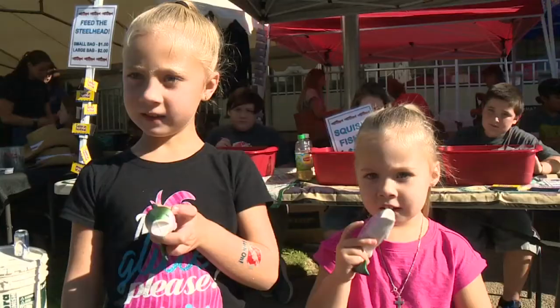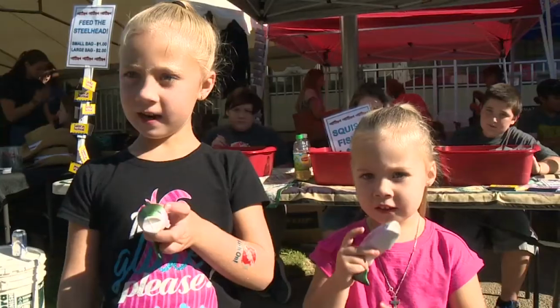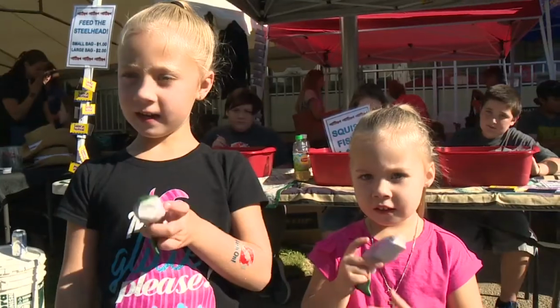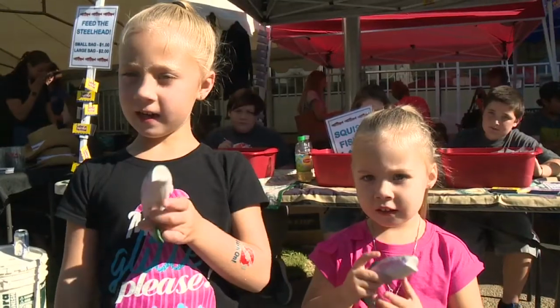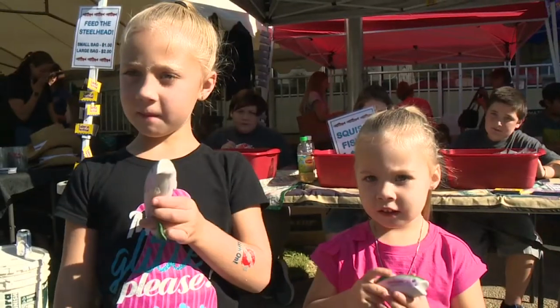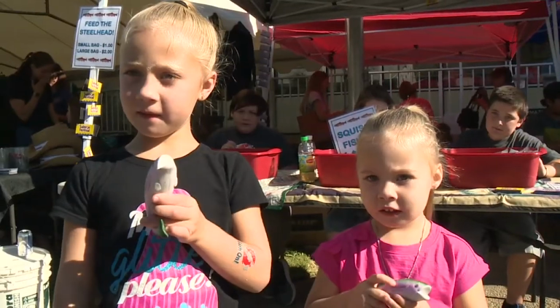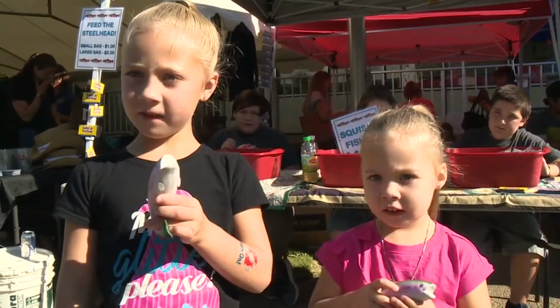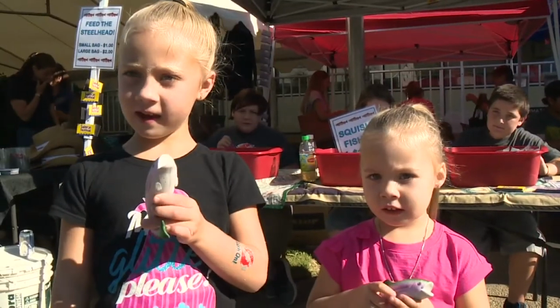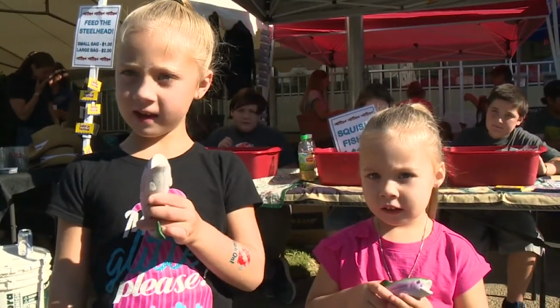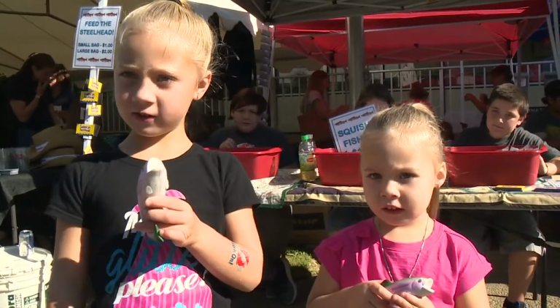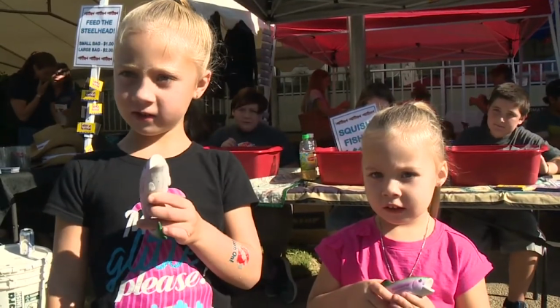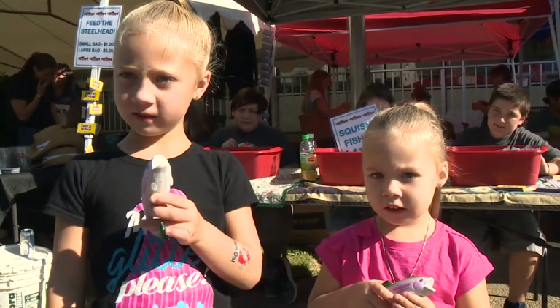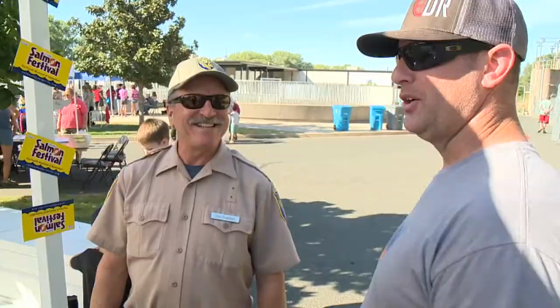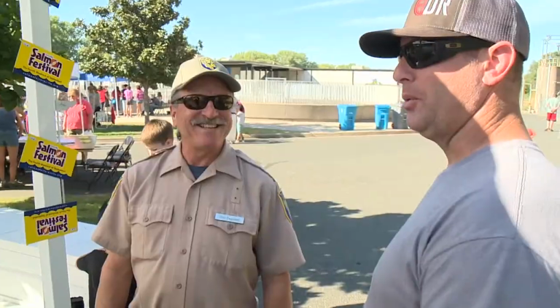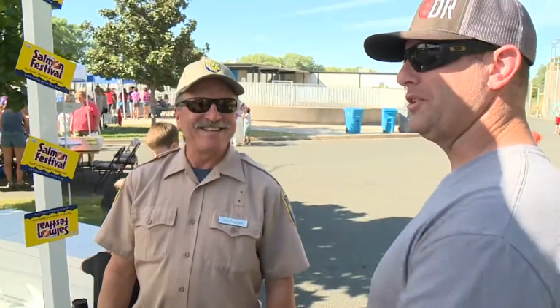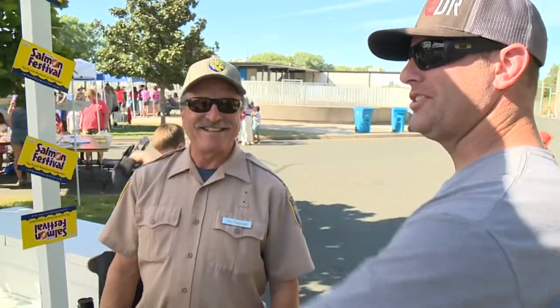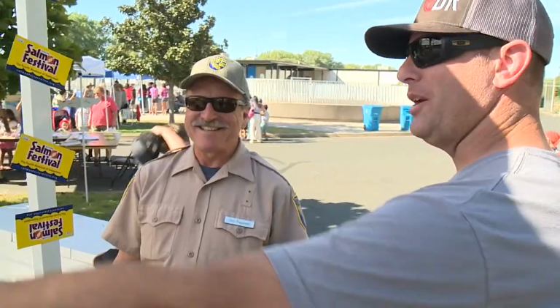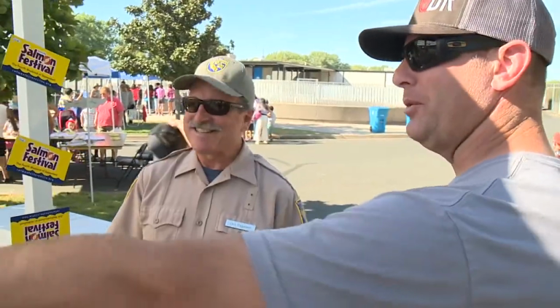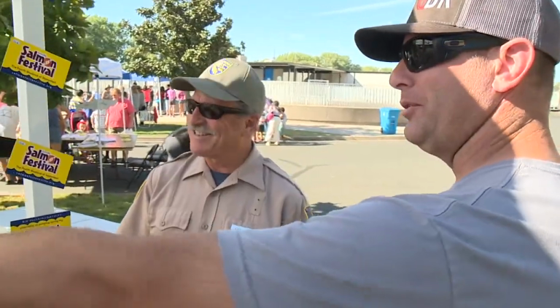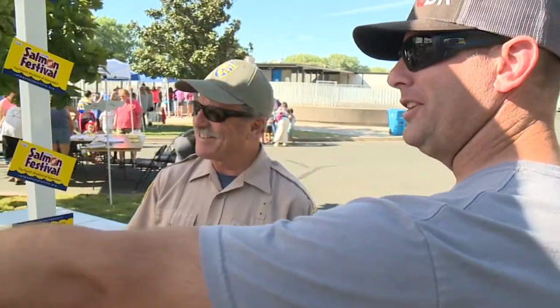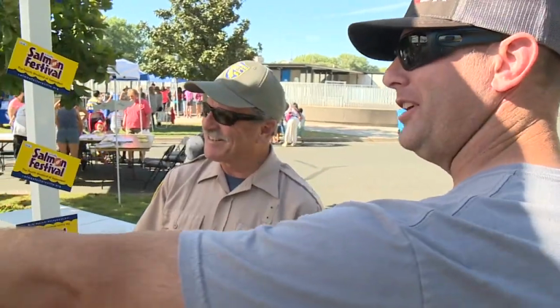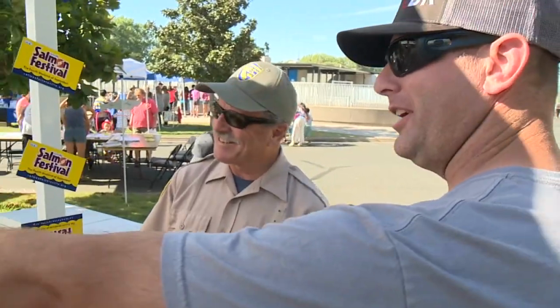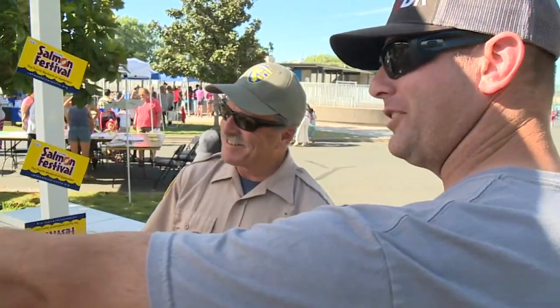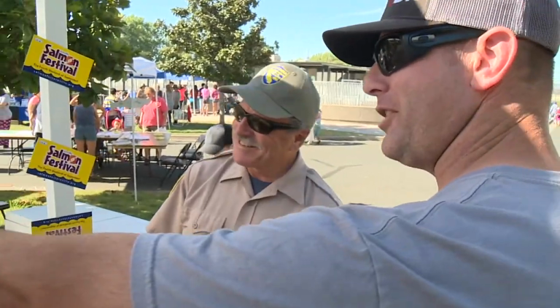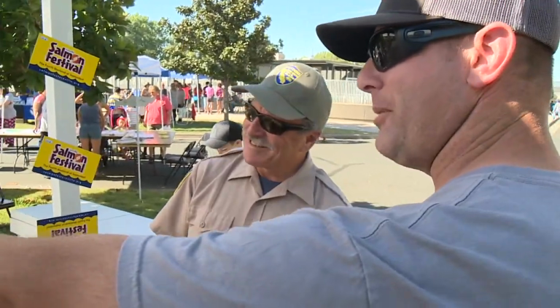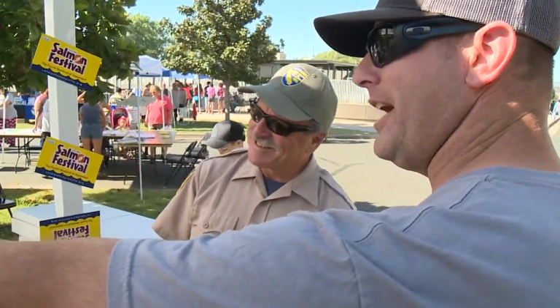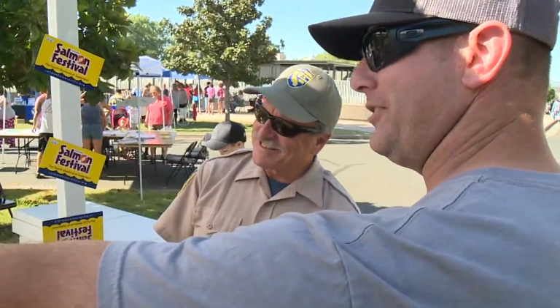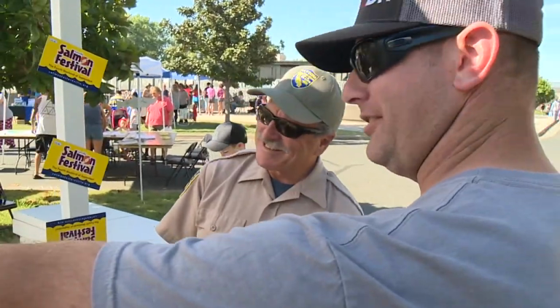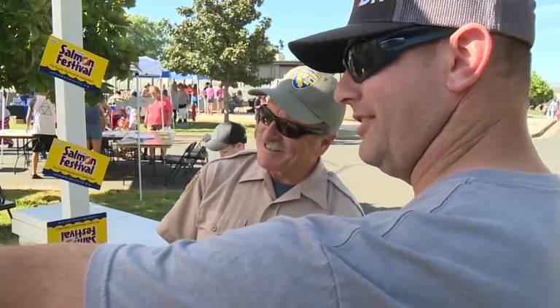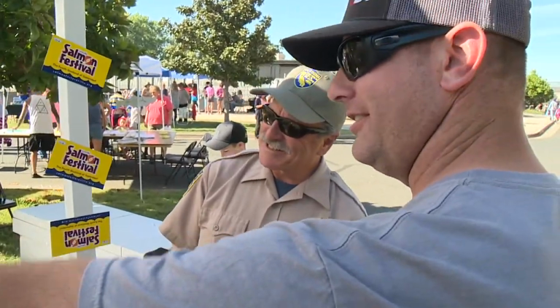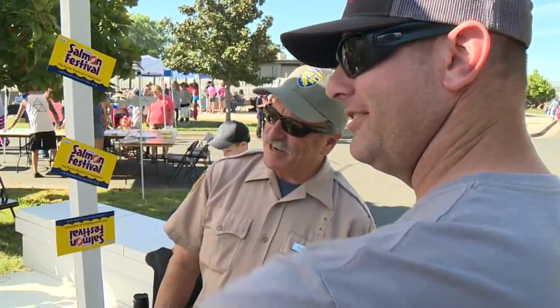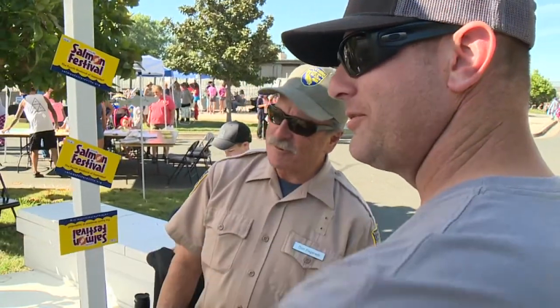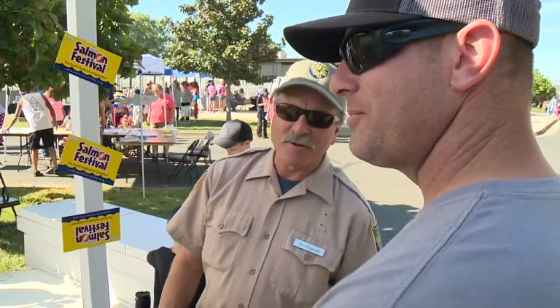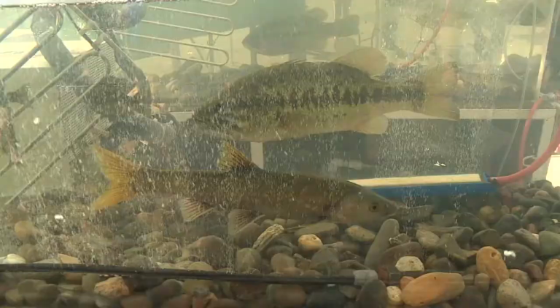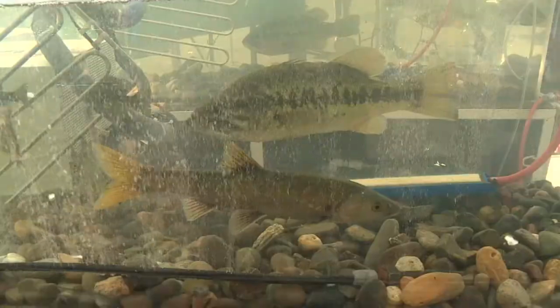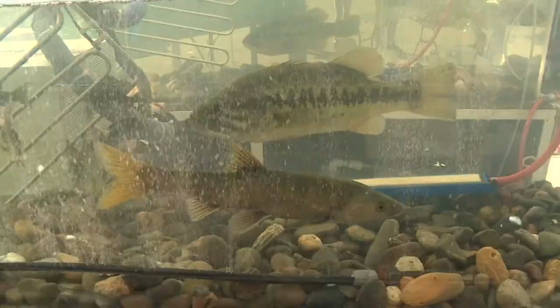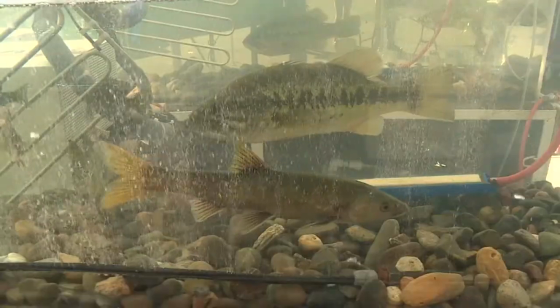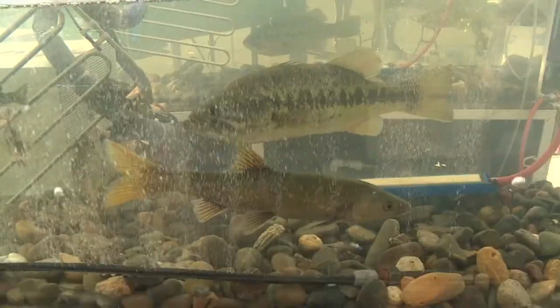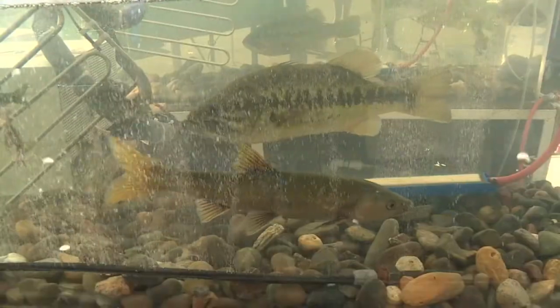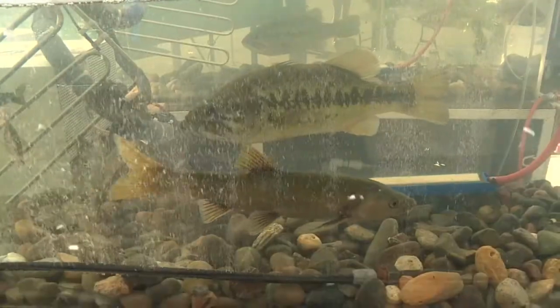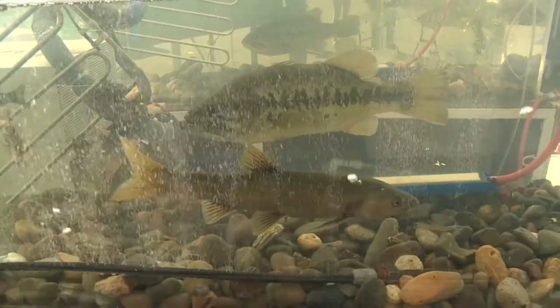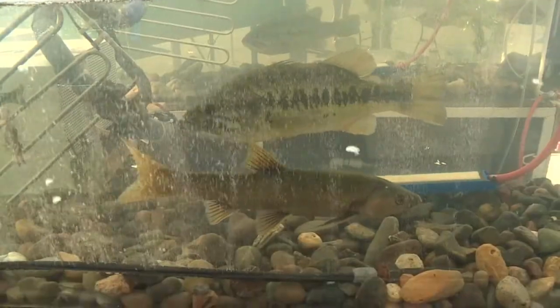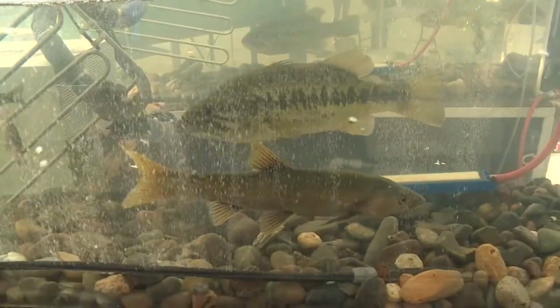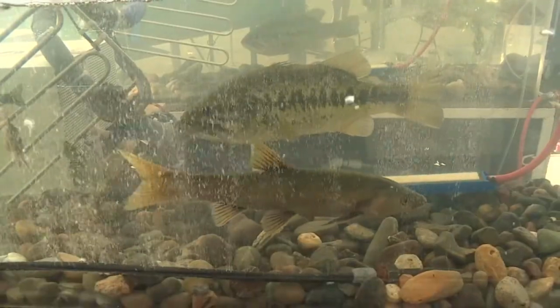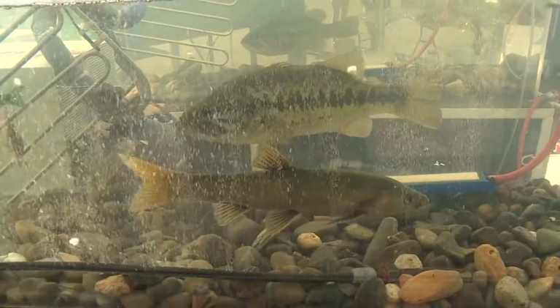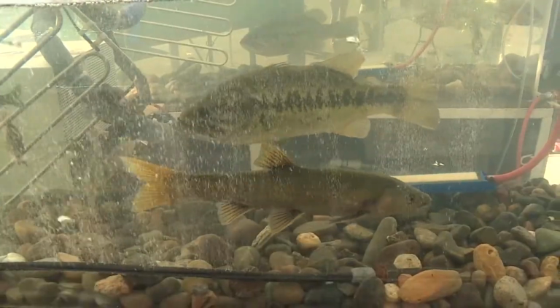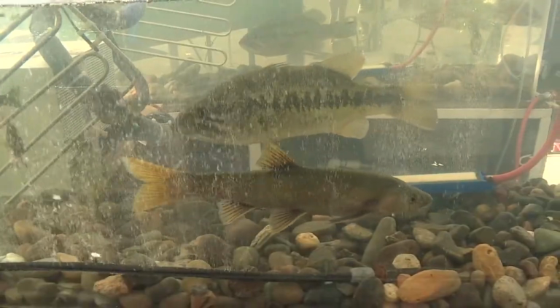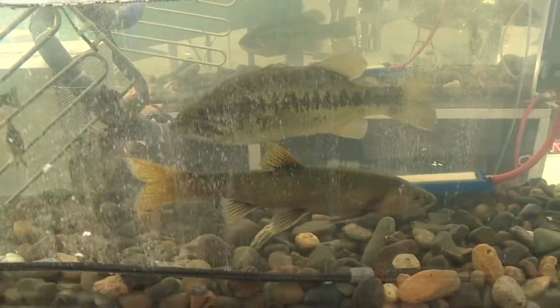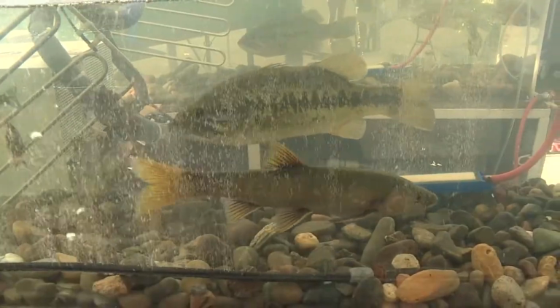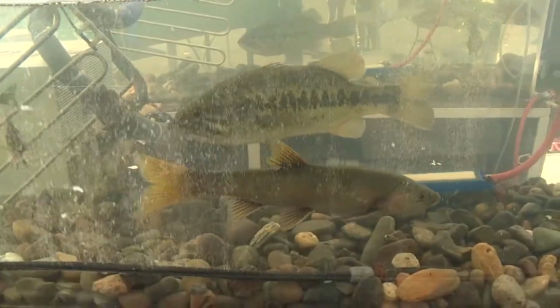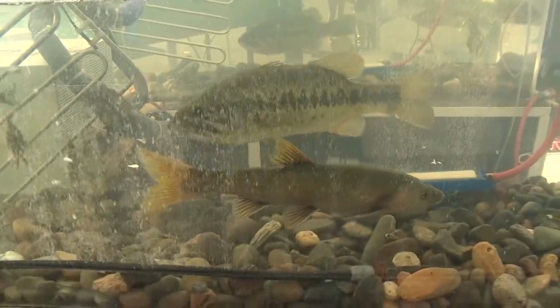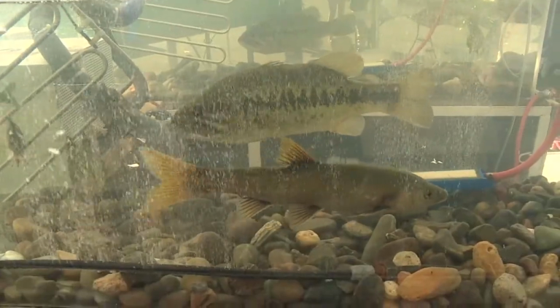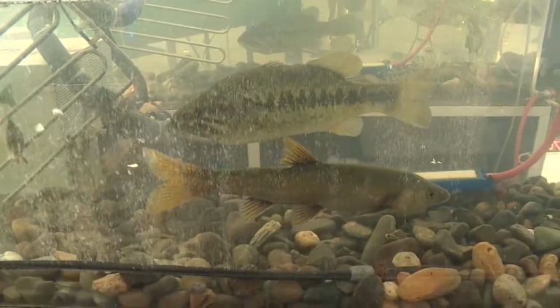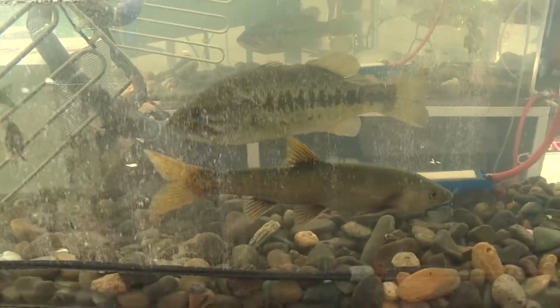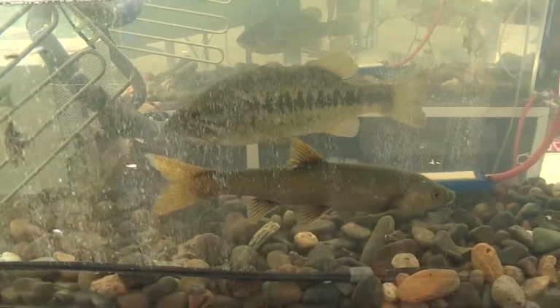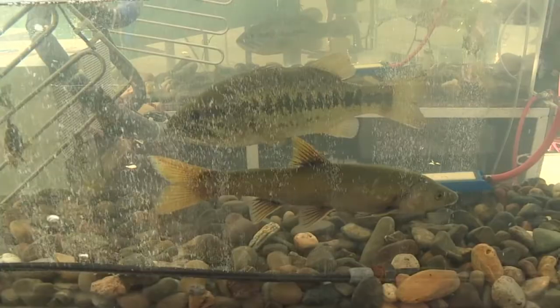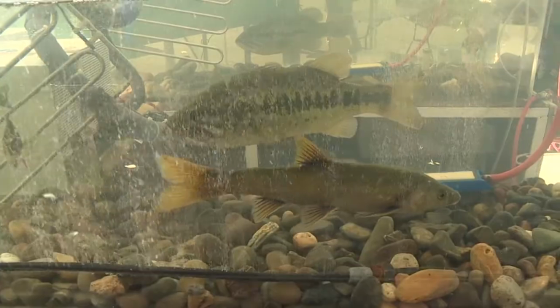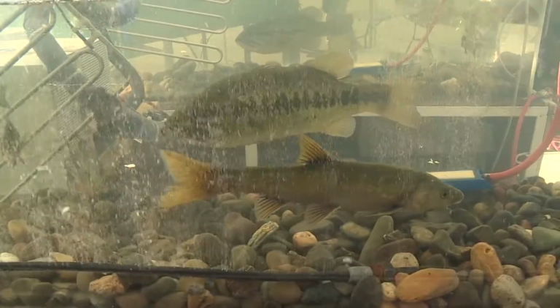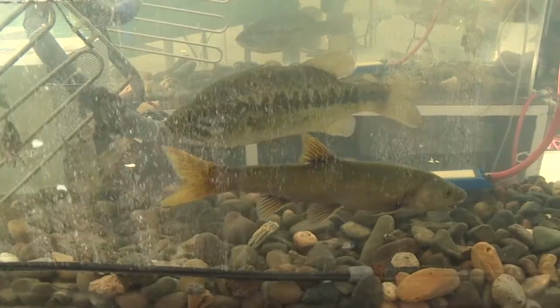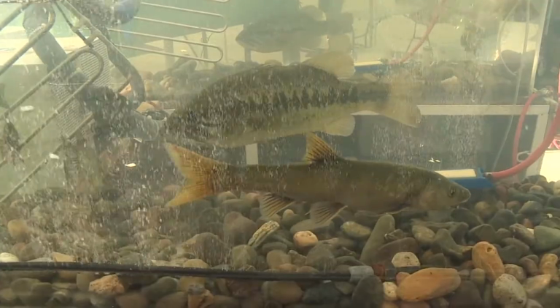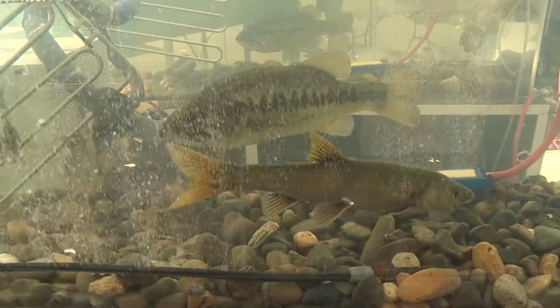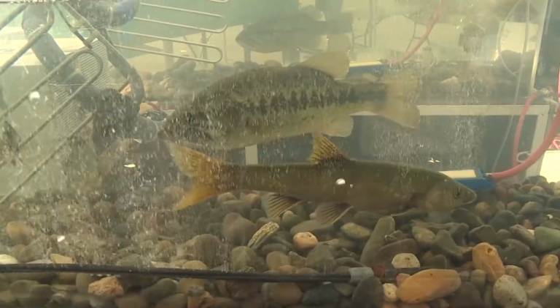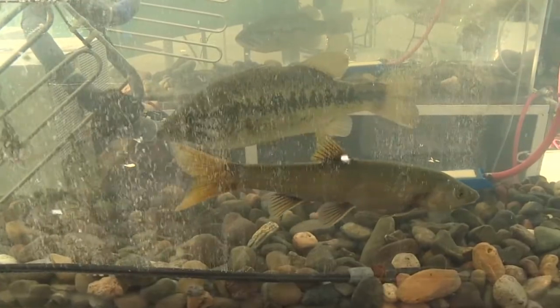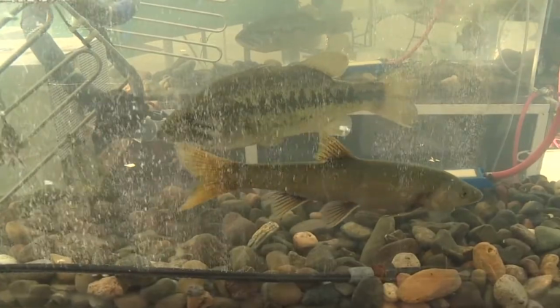I got my fish! What's that one right there next to the bass? Sacramento pike minnow. Very cool — each of the native fish is in that tank.